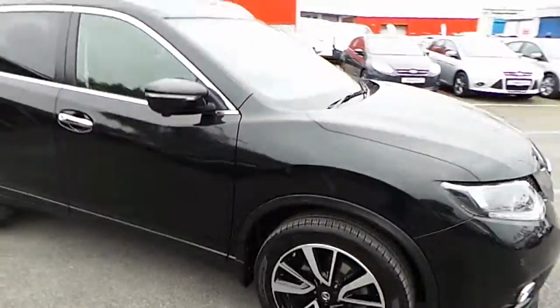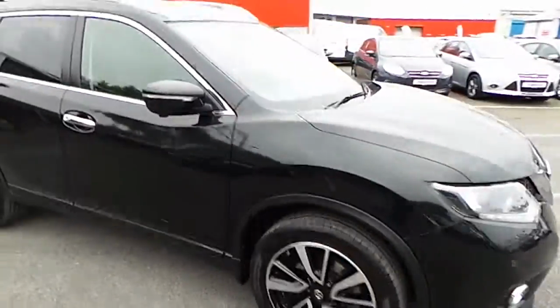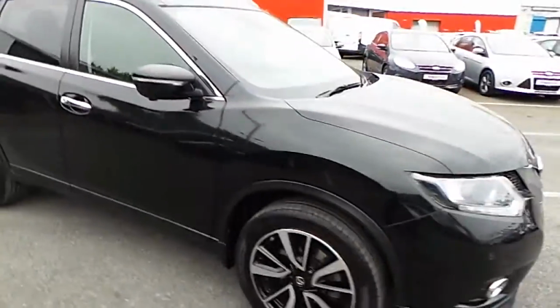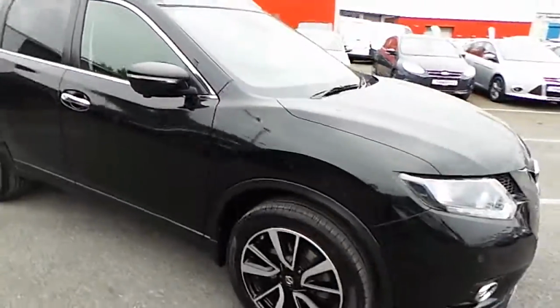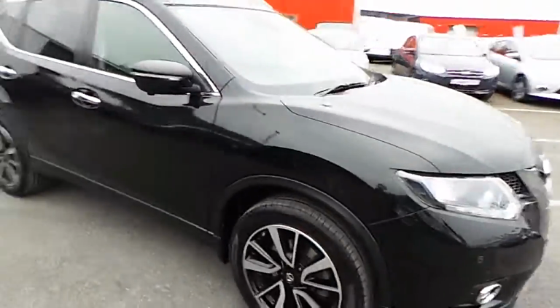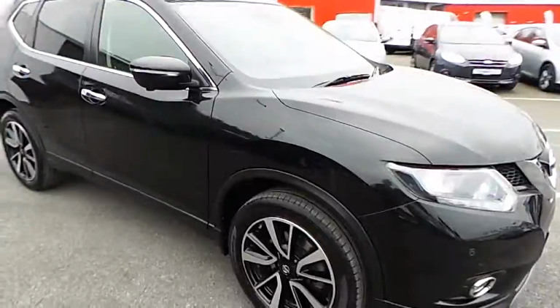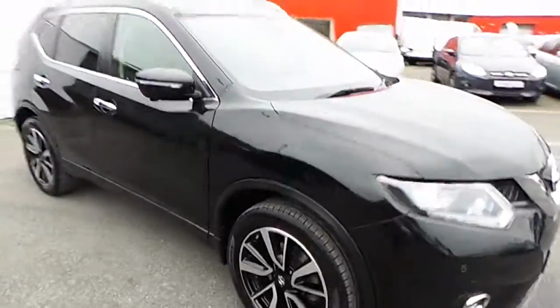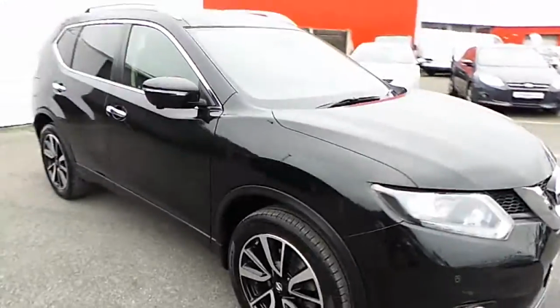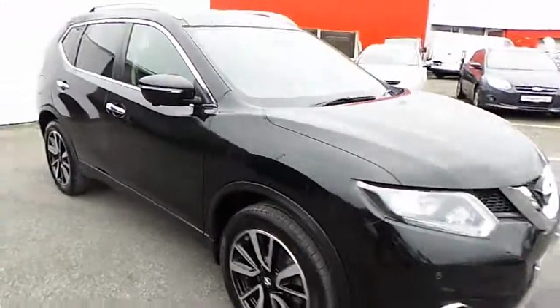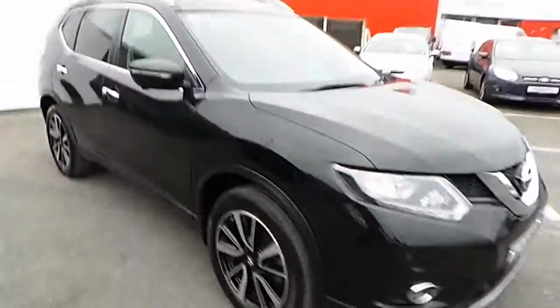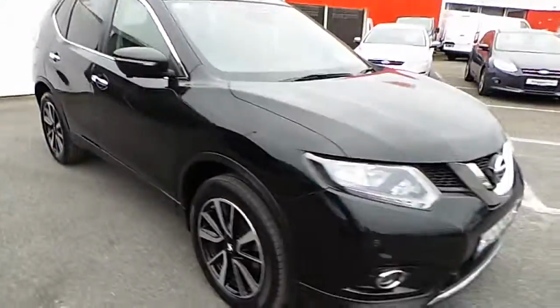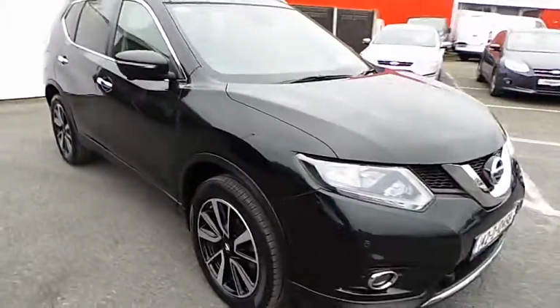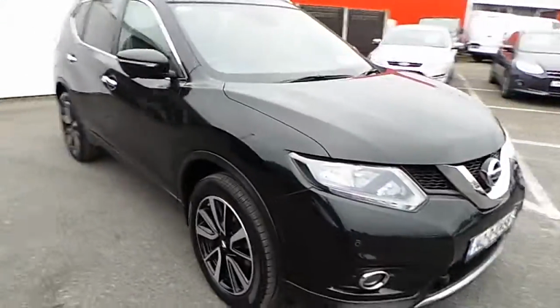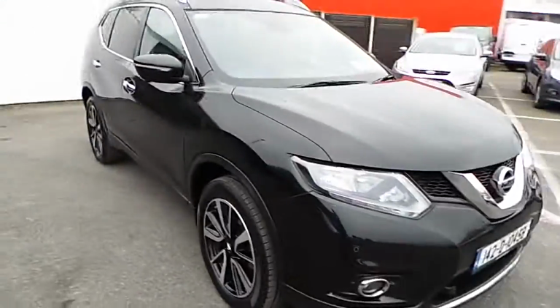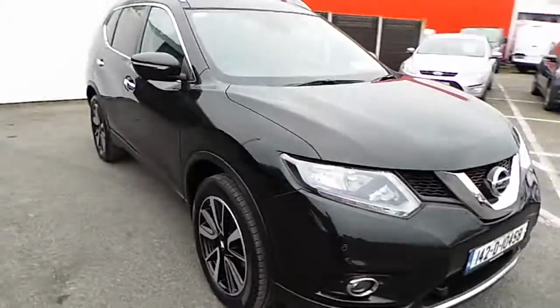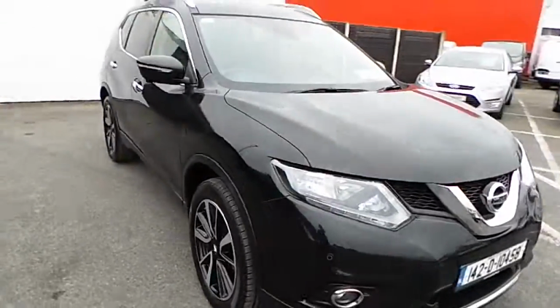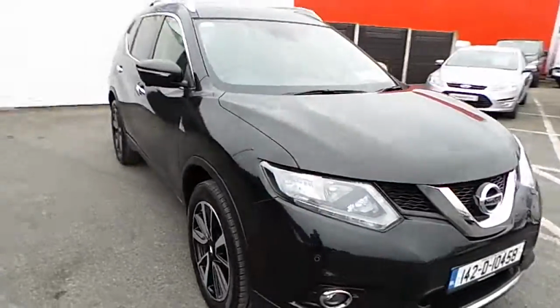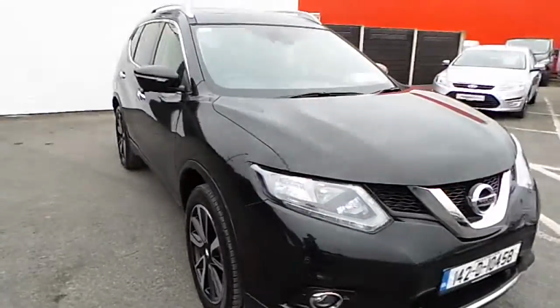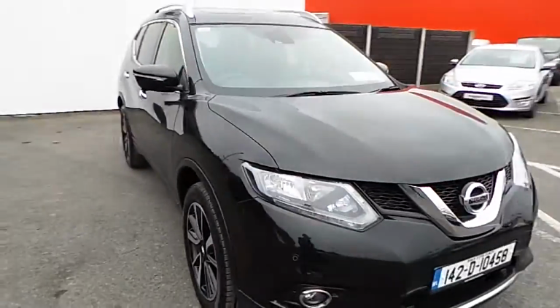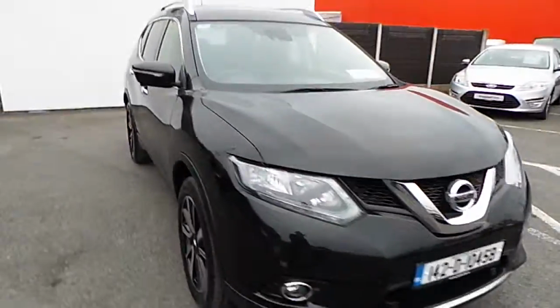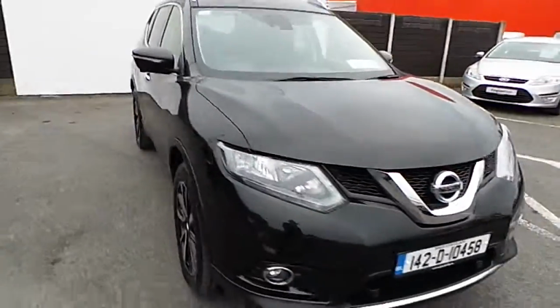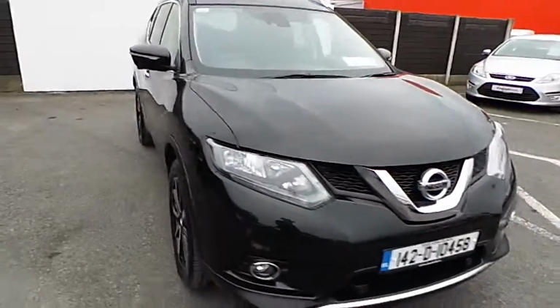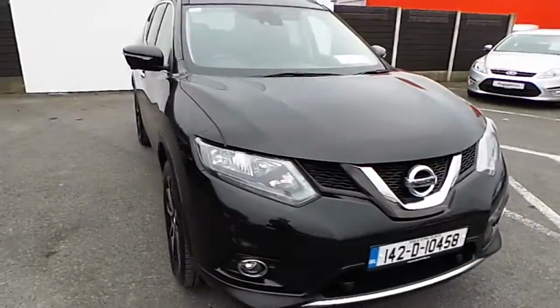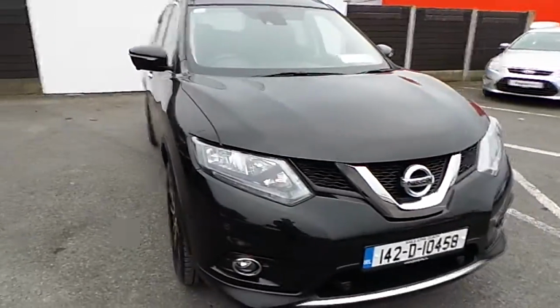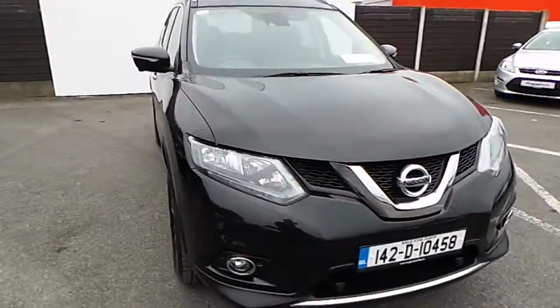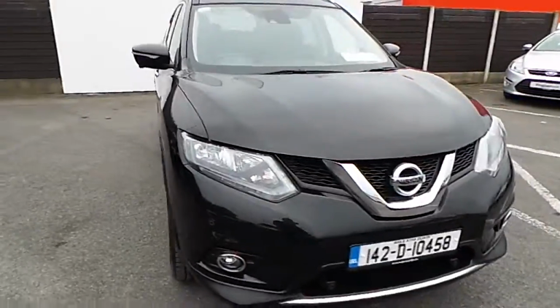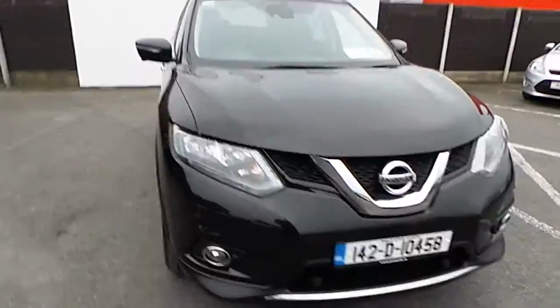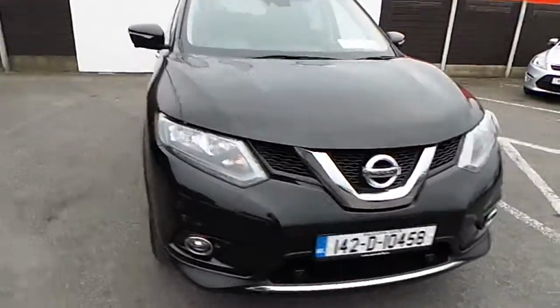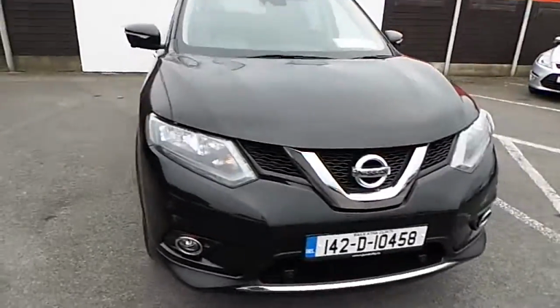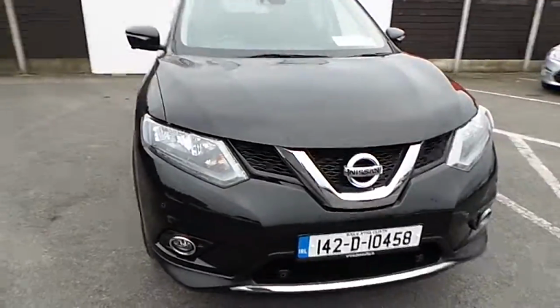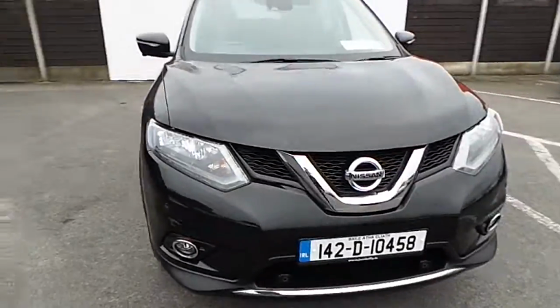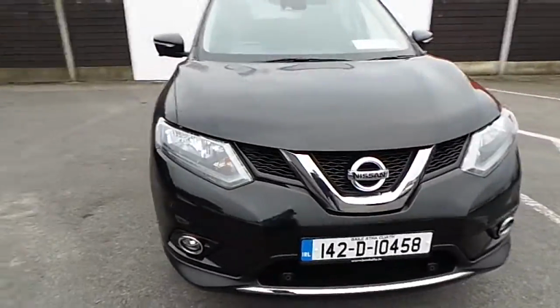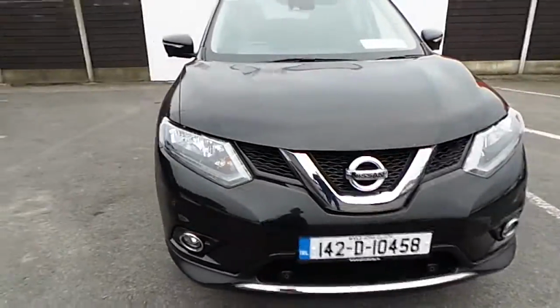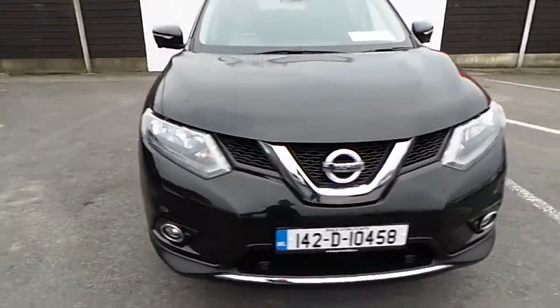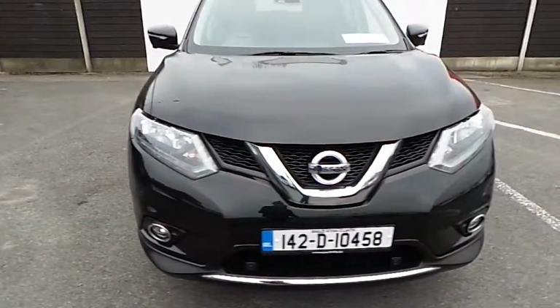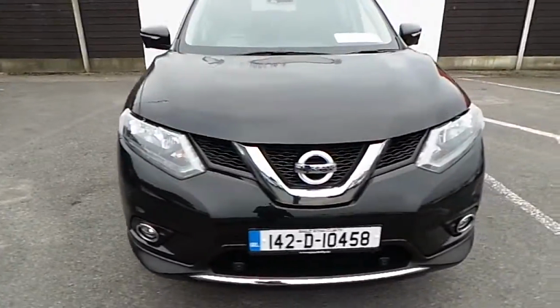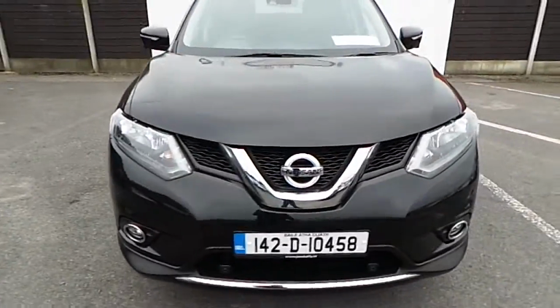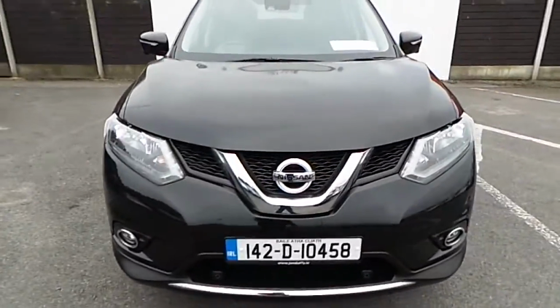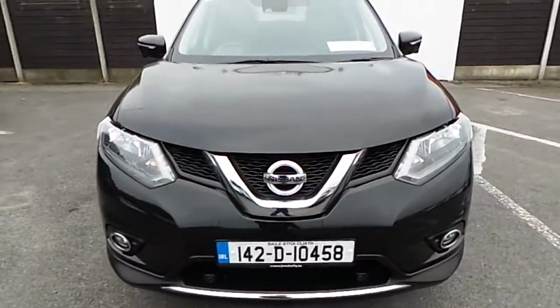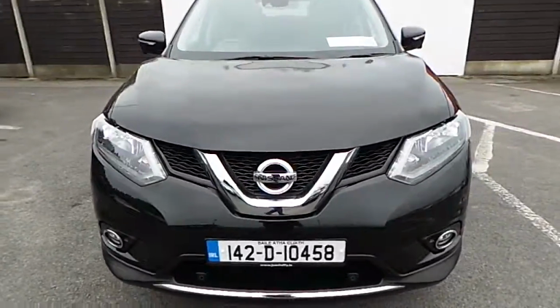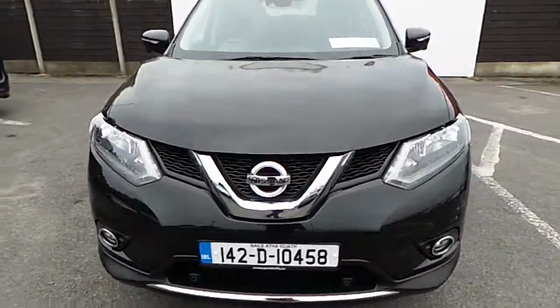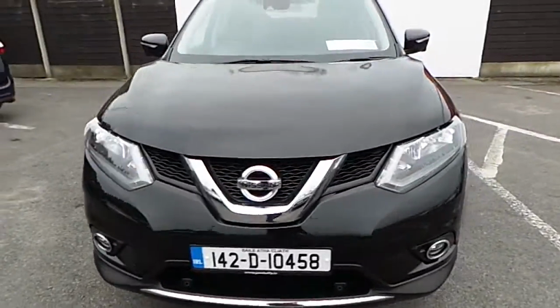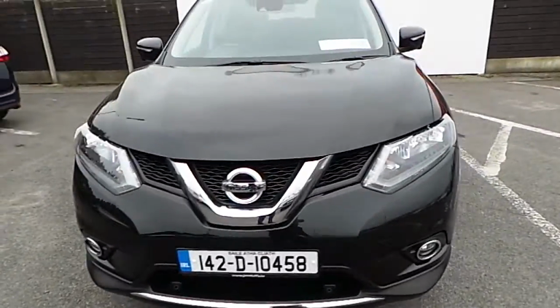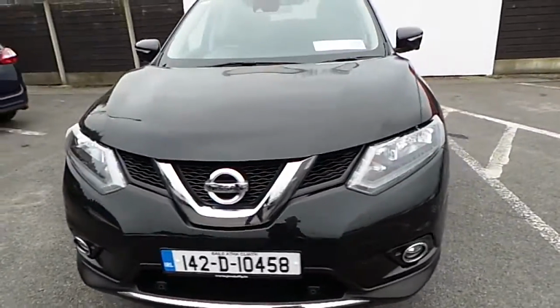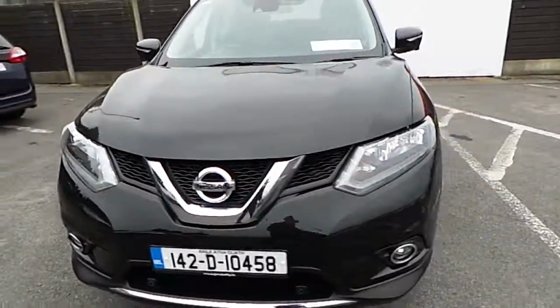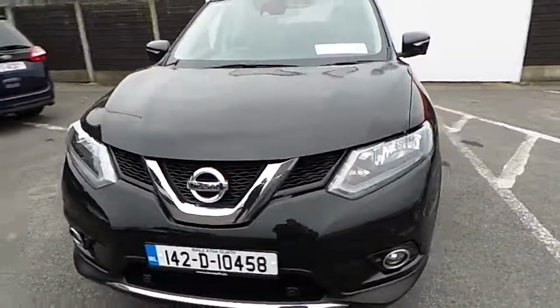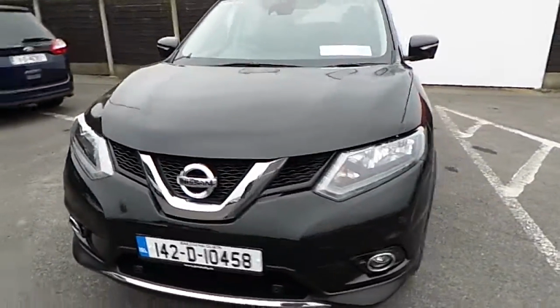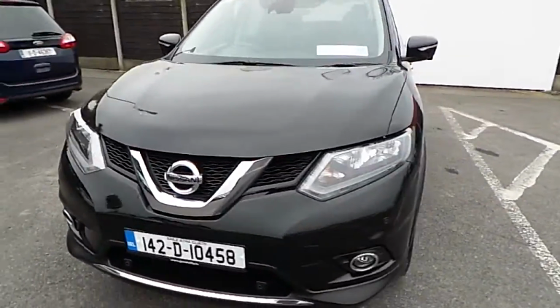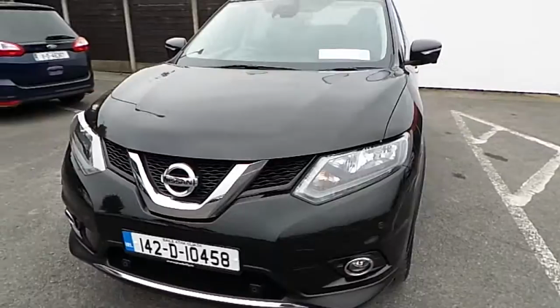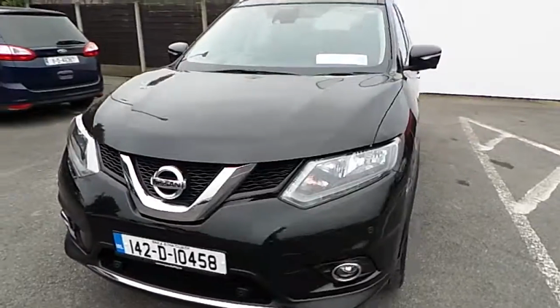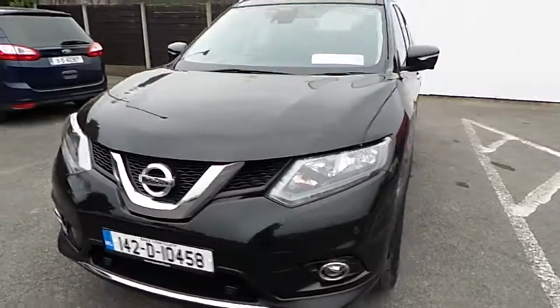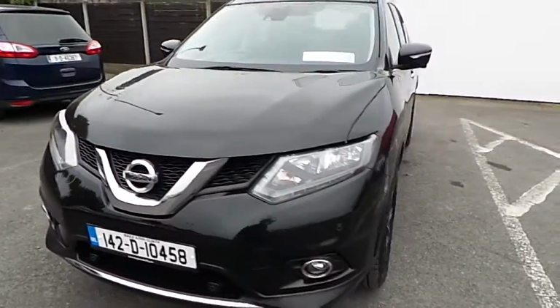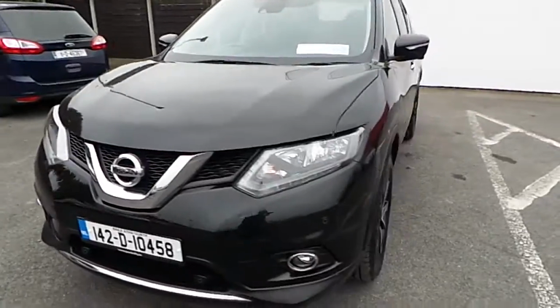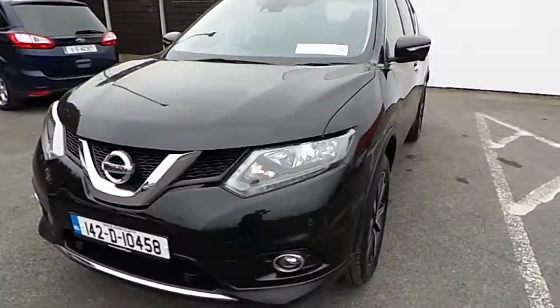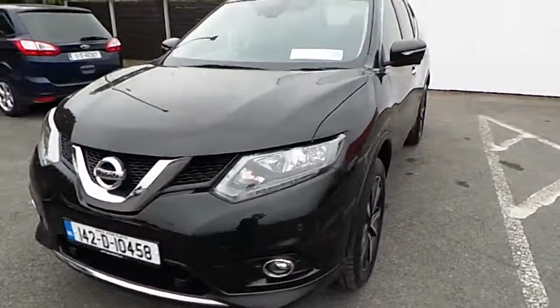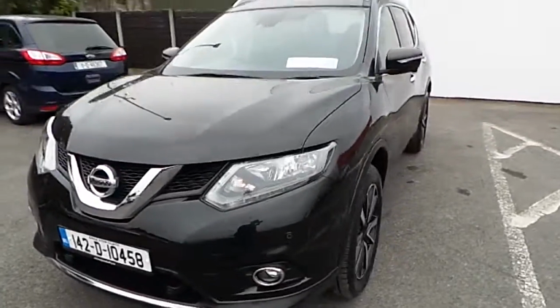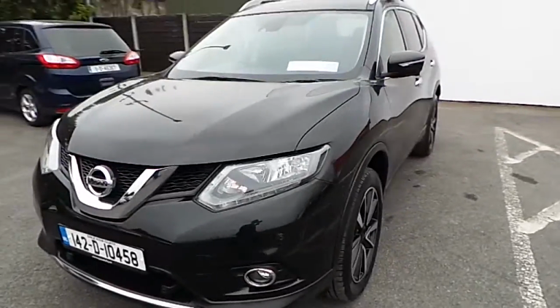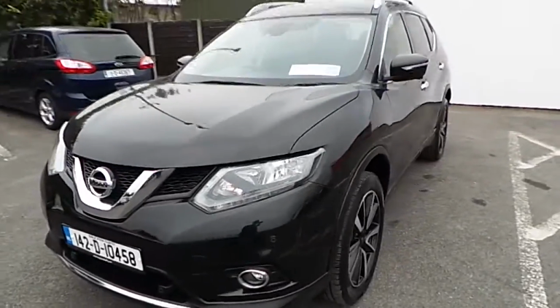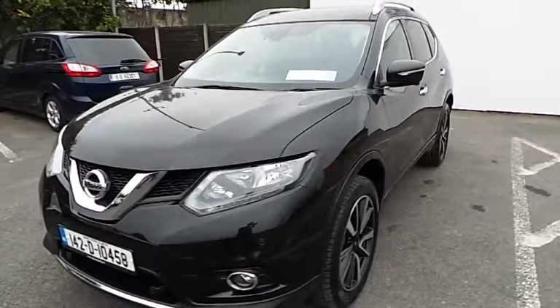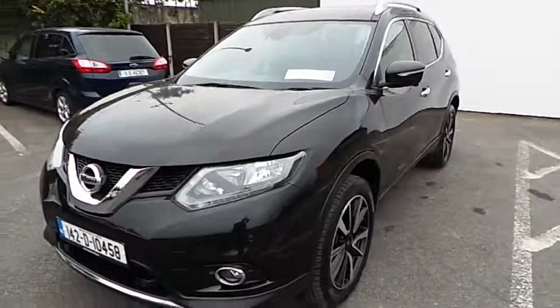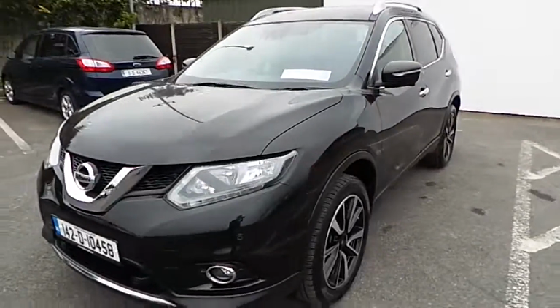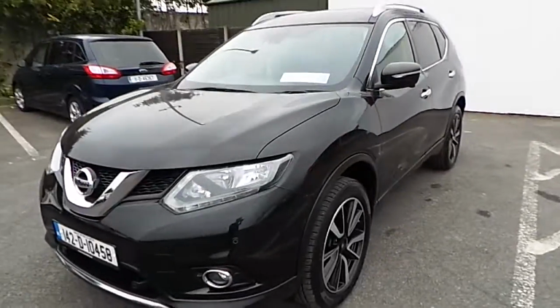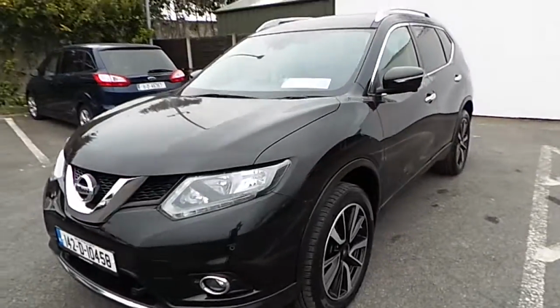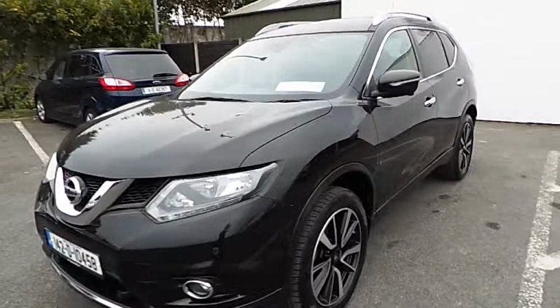If you wish to view this Nissan X-Trail or would like to go for a demonstration test drive, please contact Joe Duffy Motor.